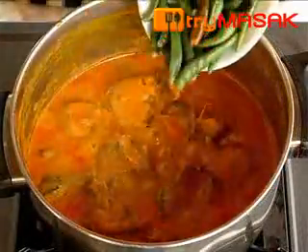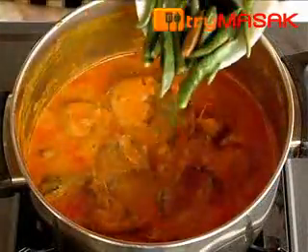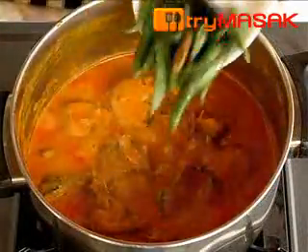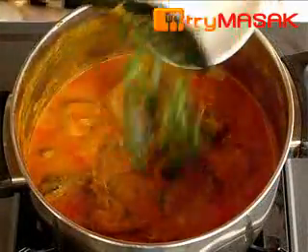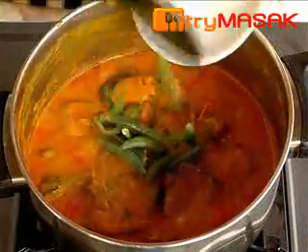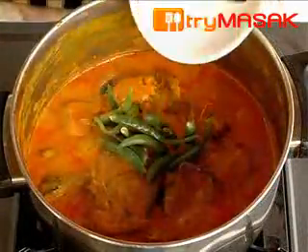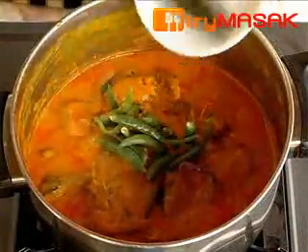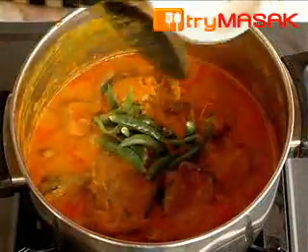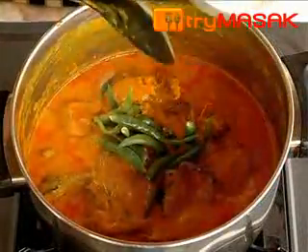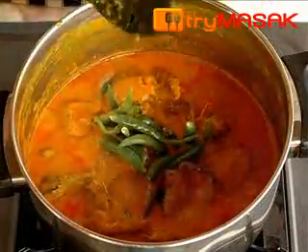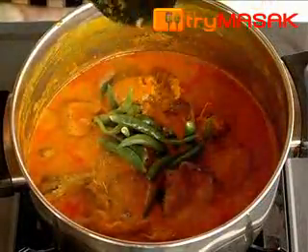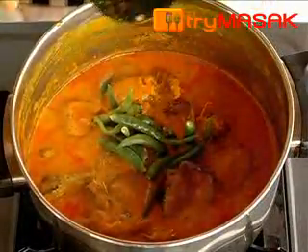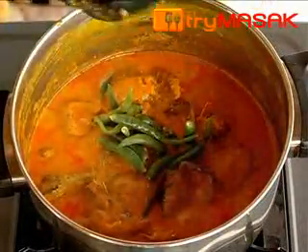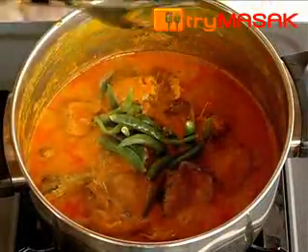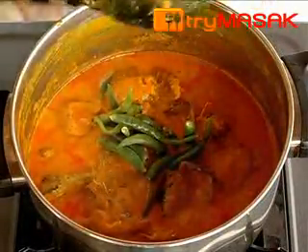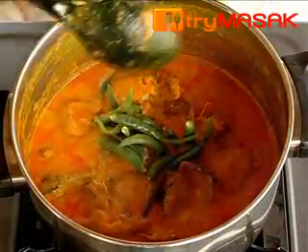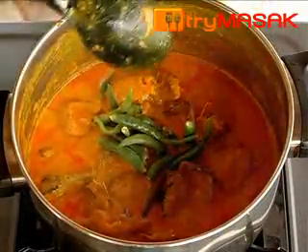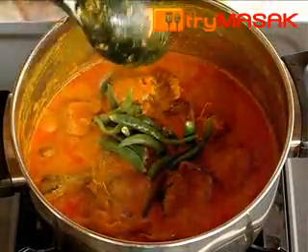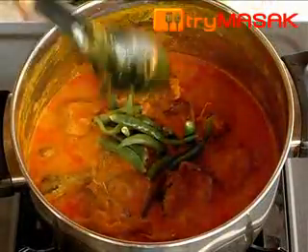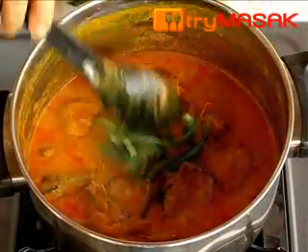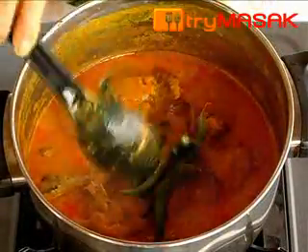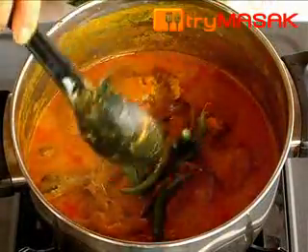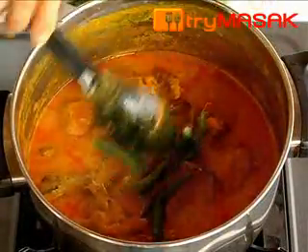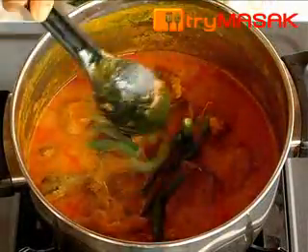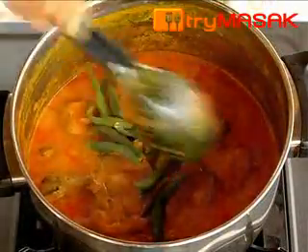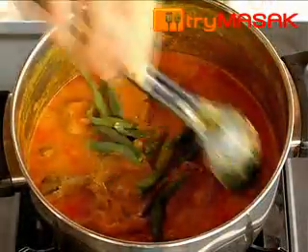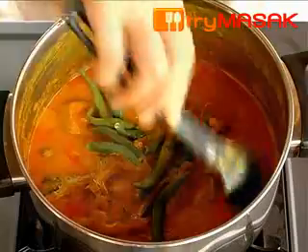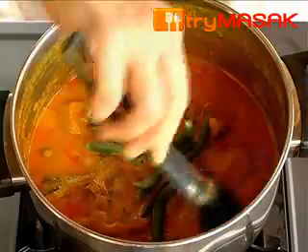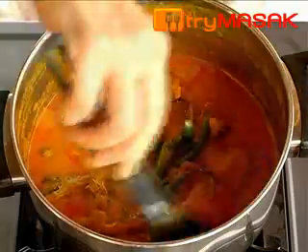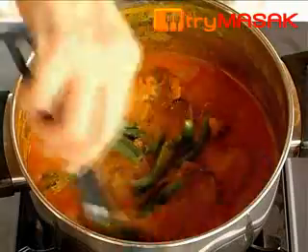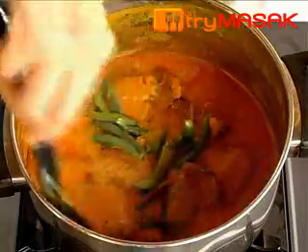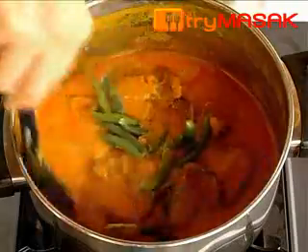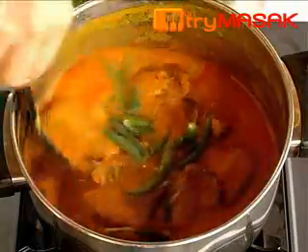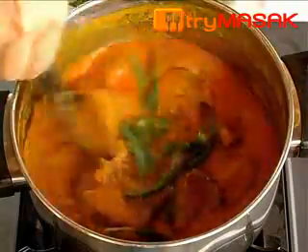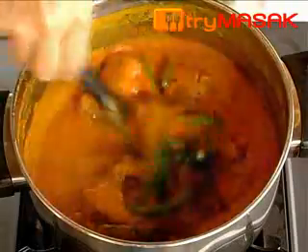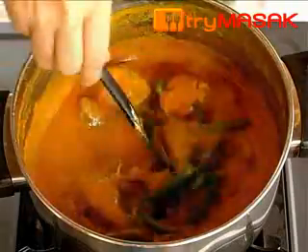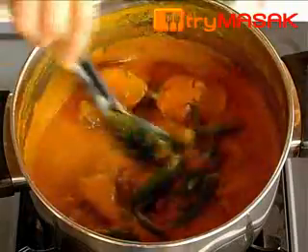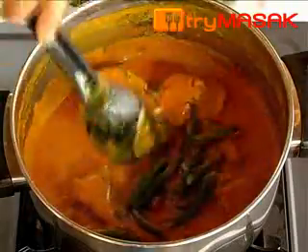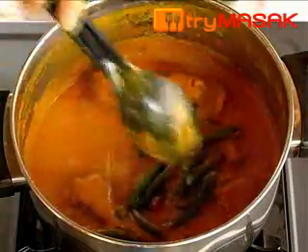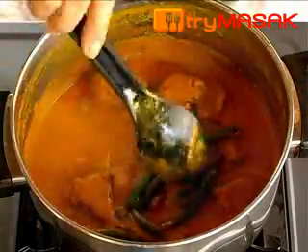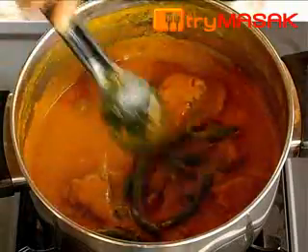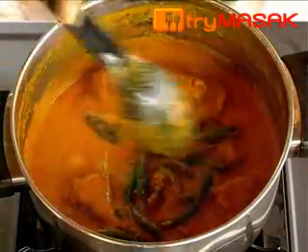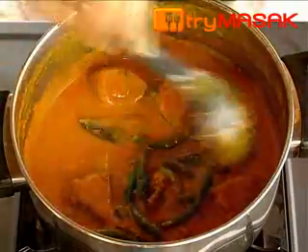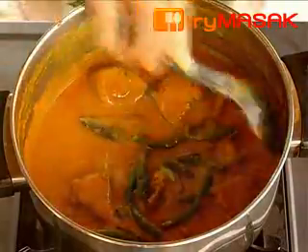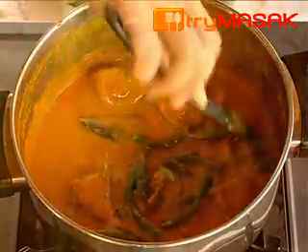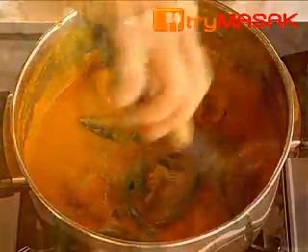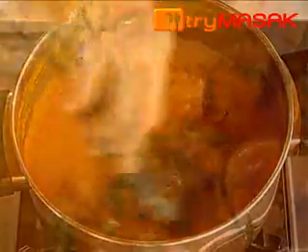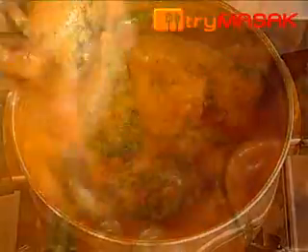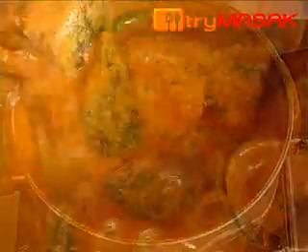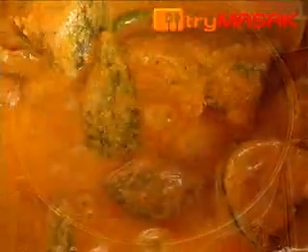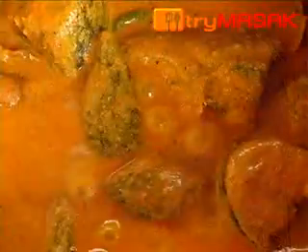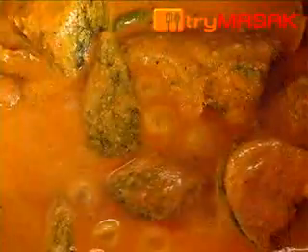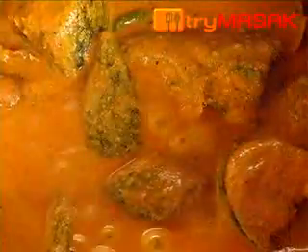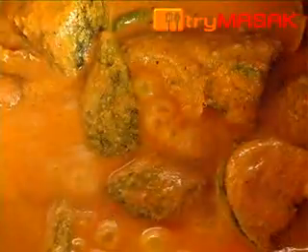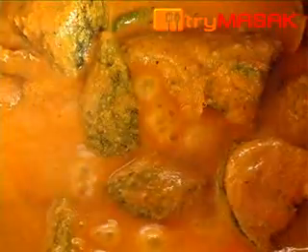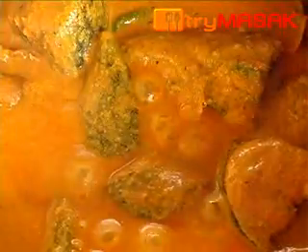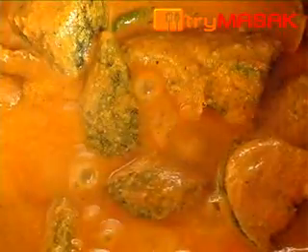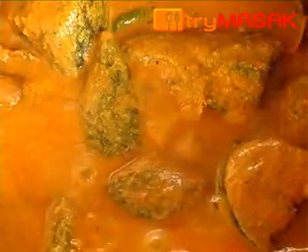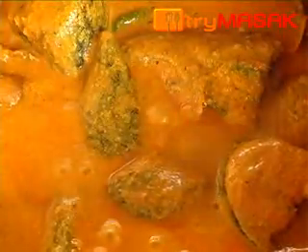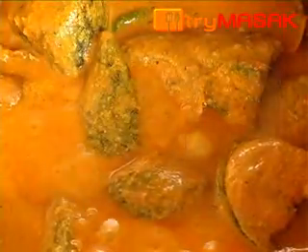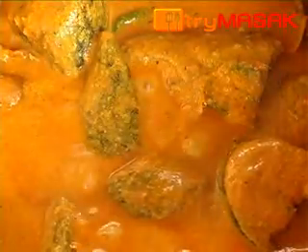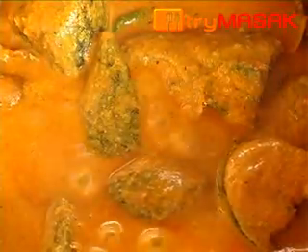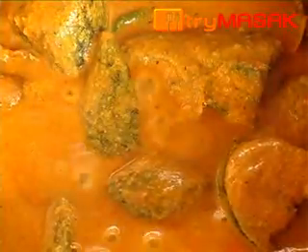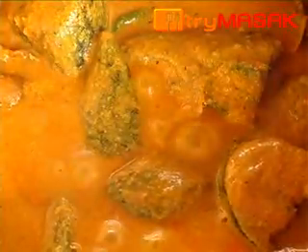Finally, insert the chili peppers. Stir for a bit and the albacore tuna gulai is ready to be served.